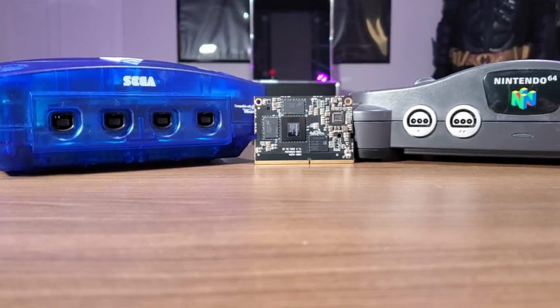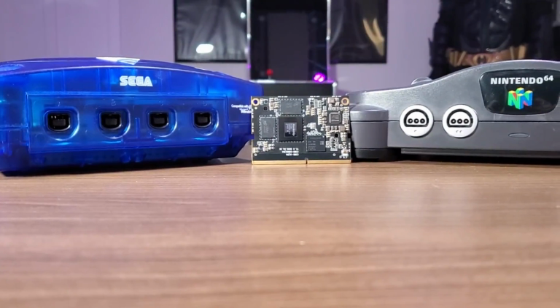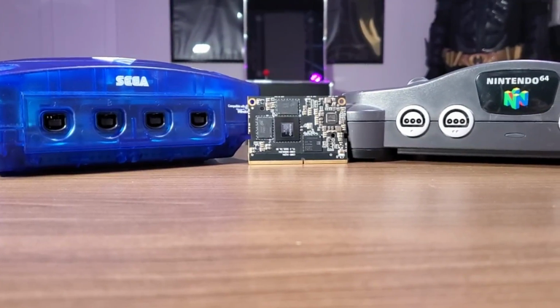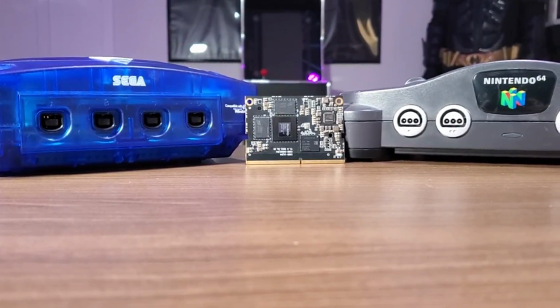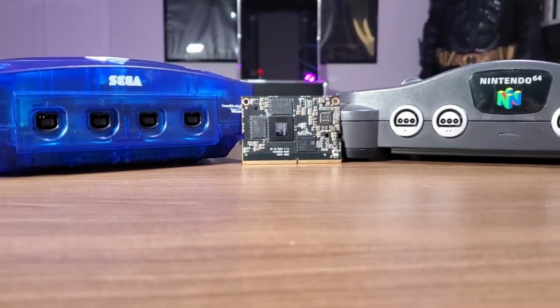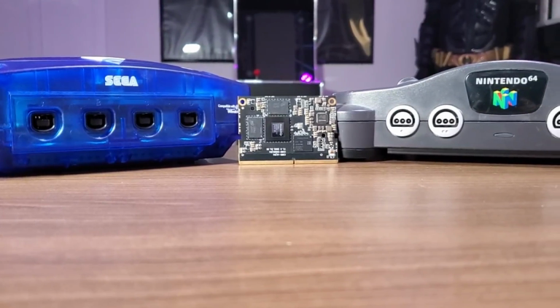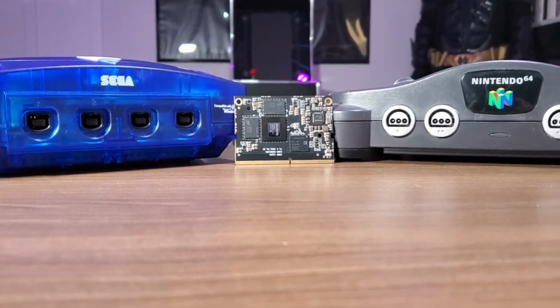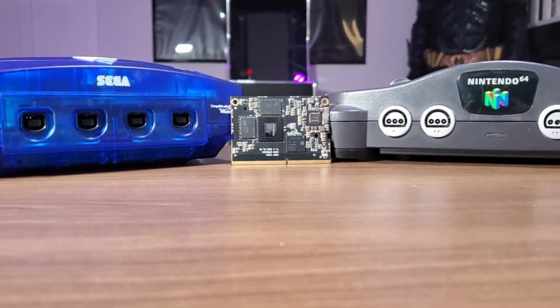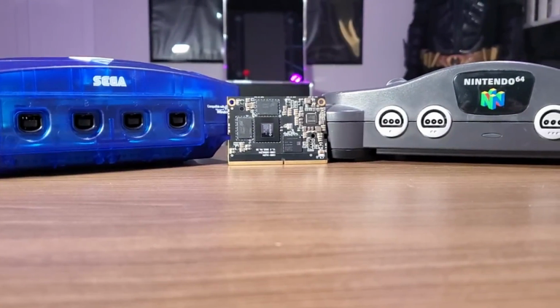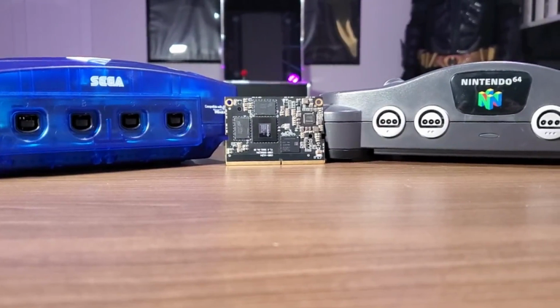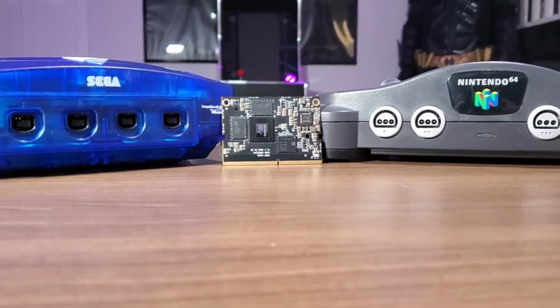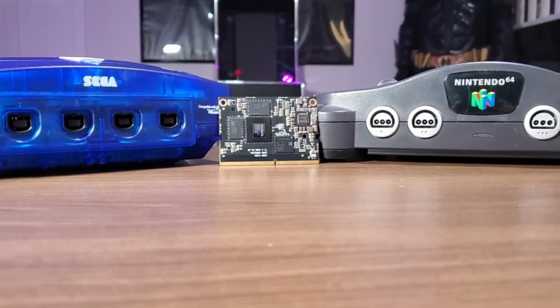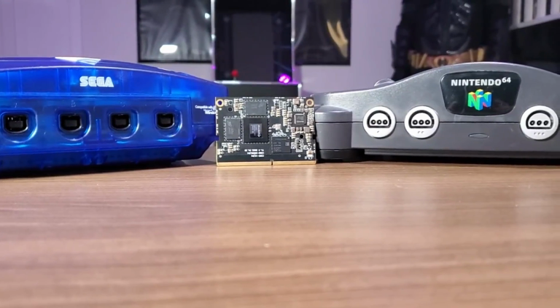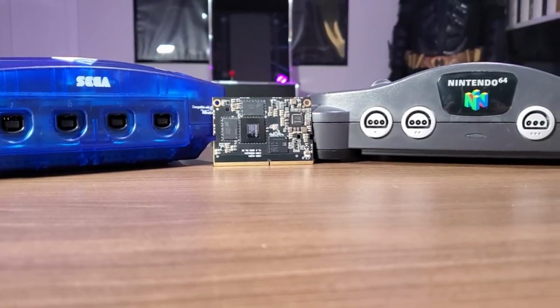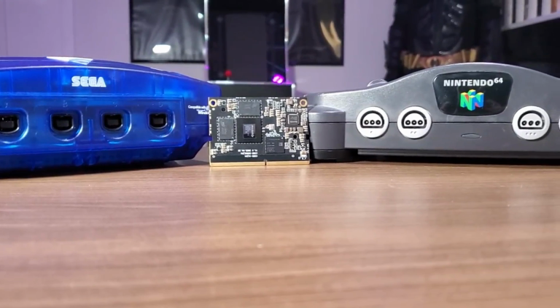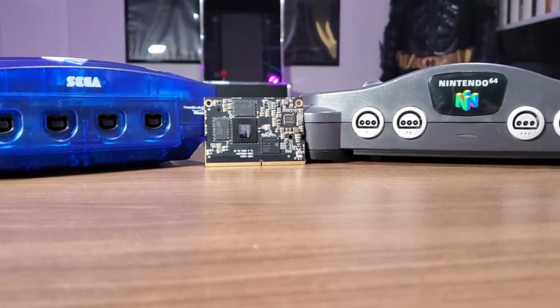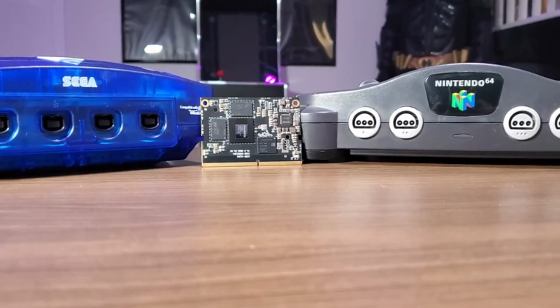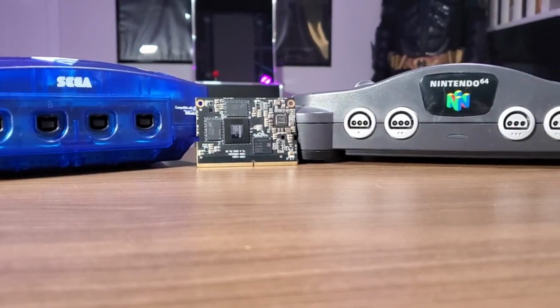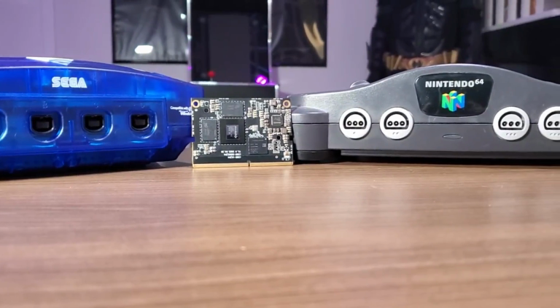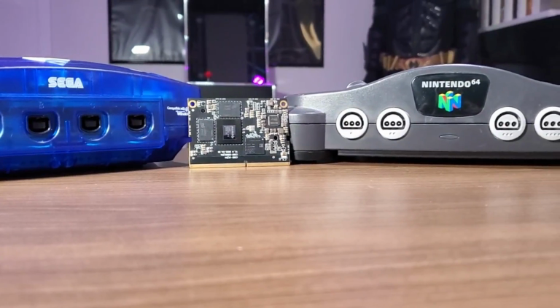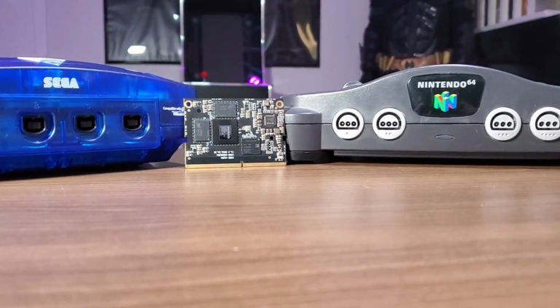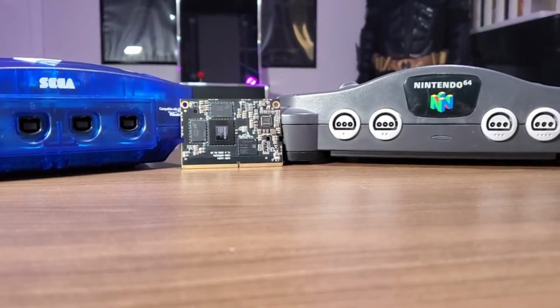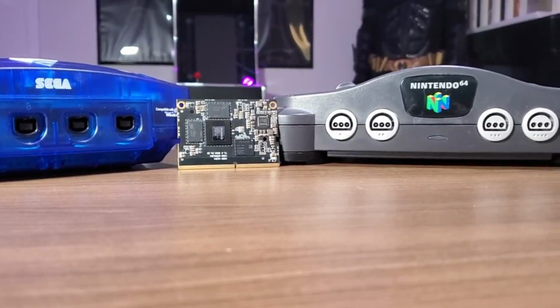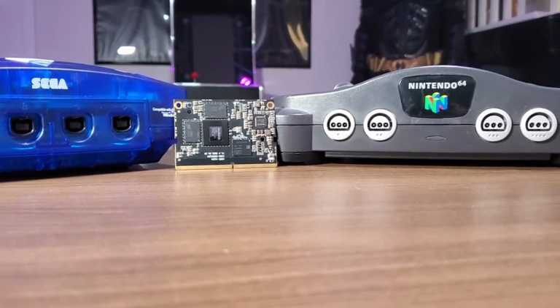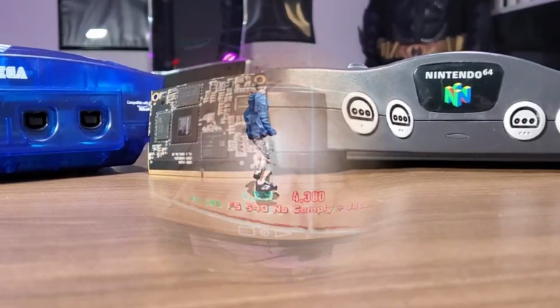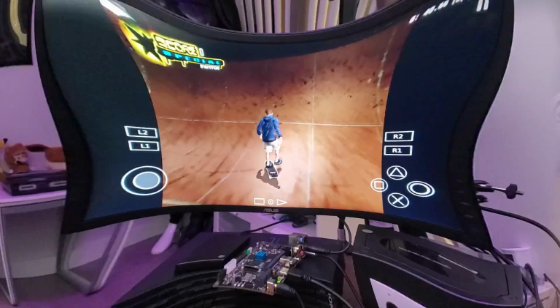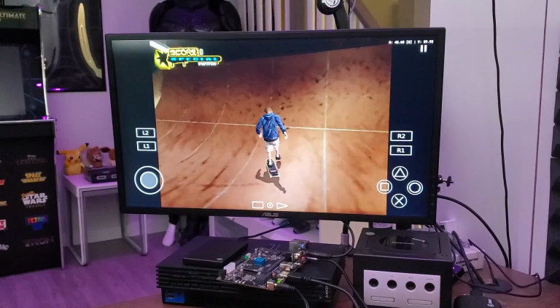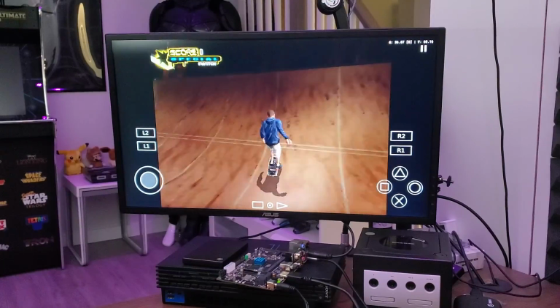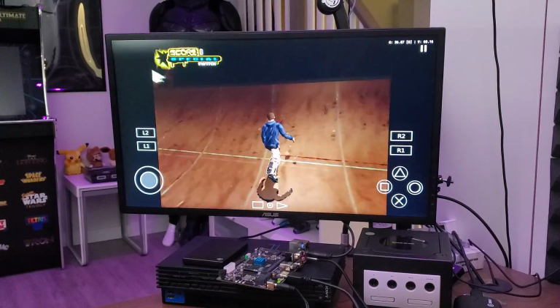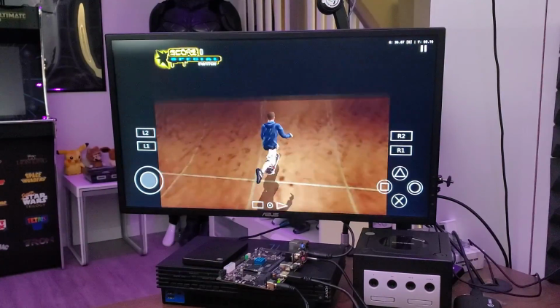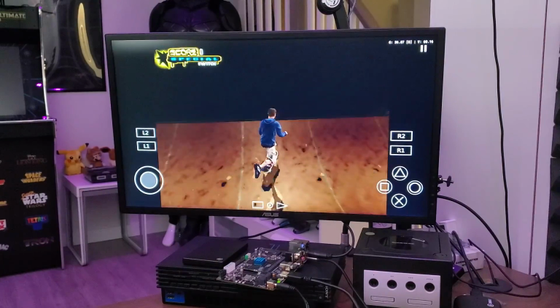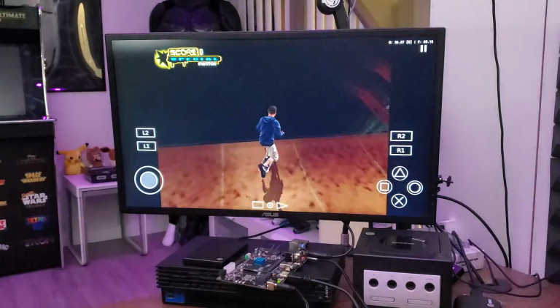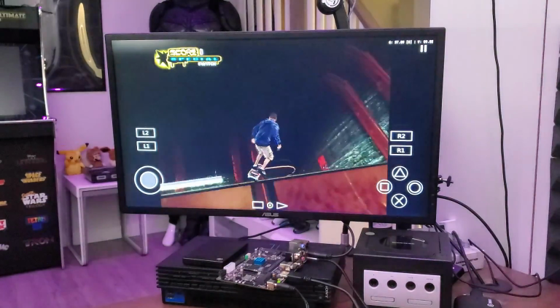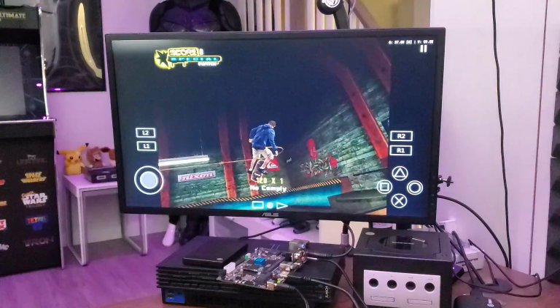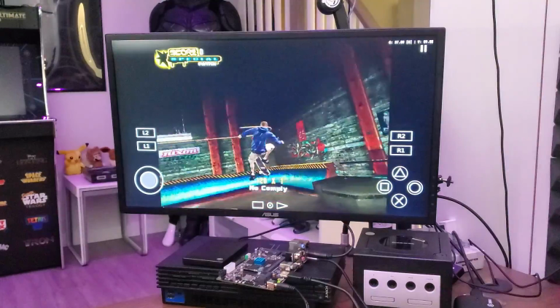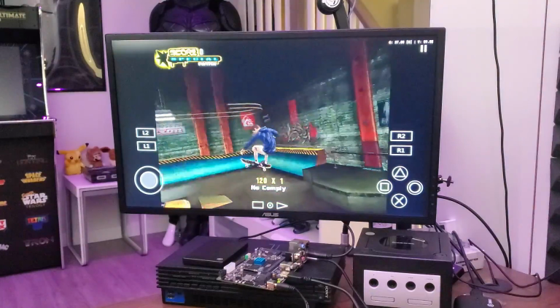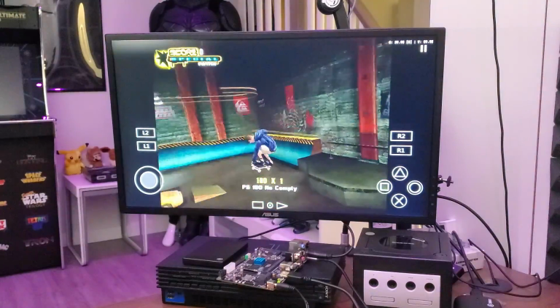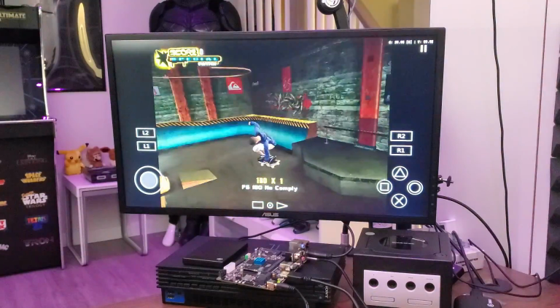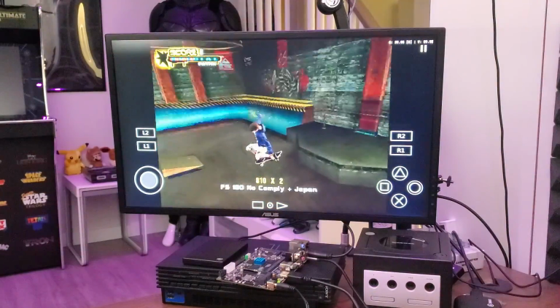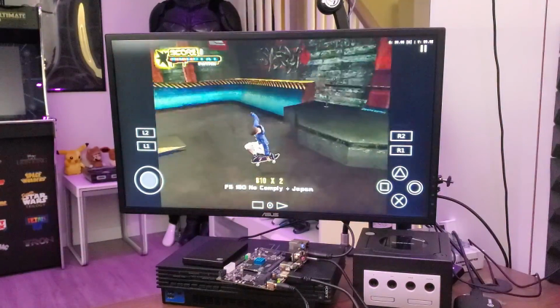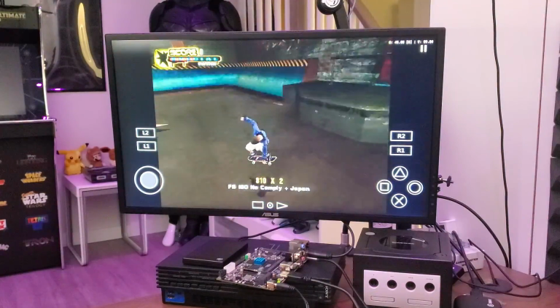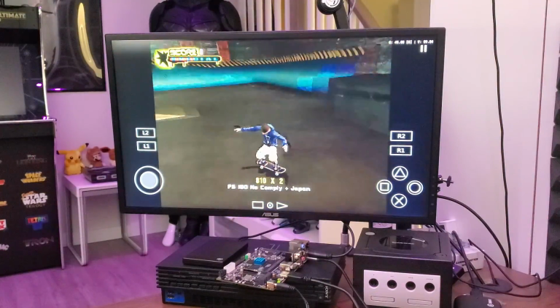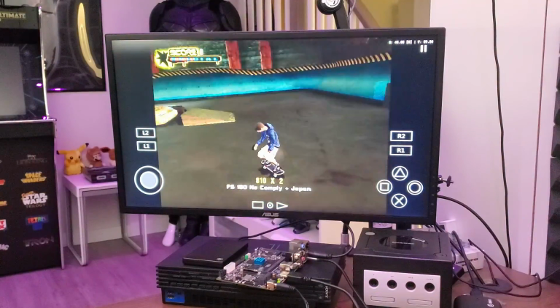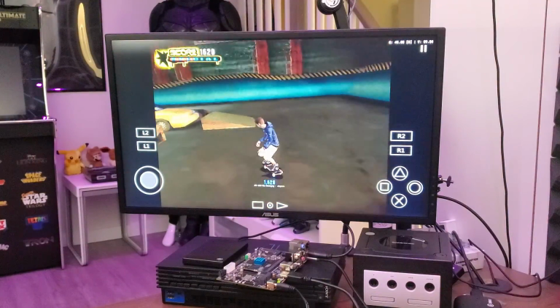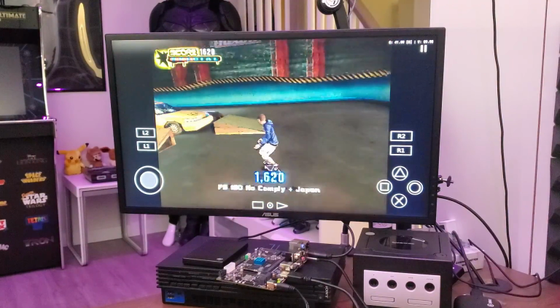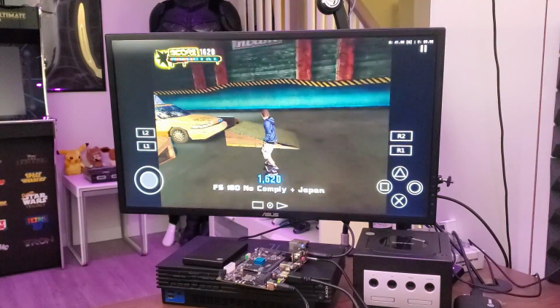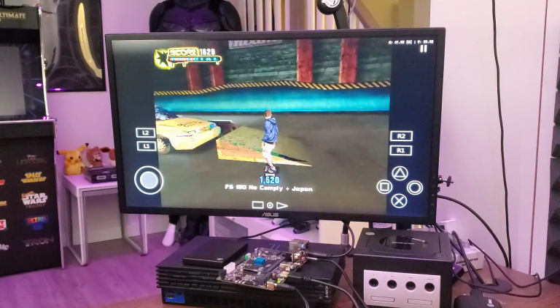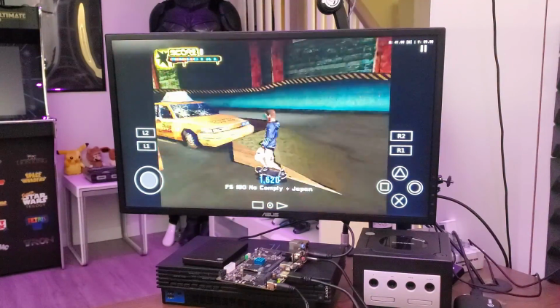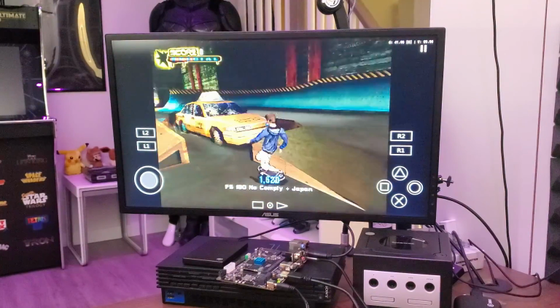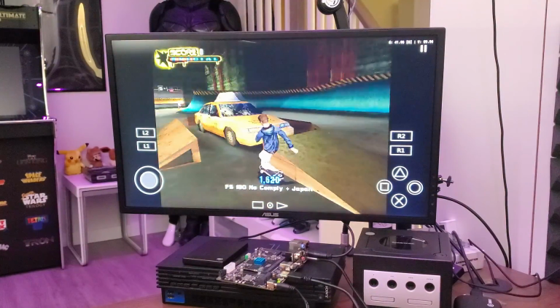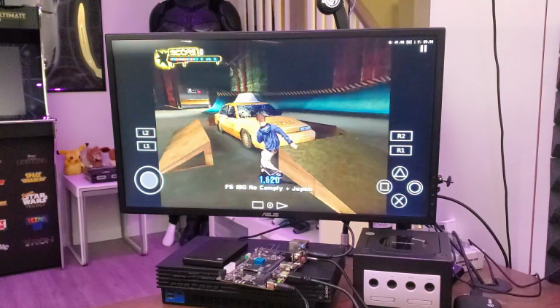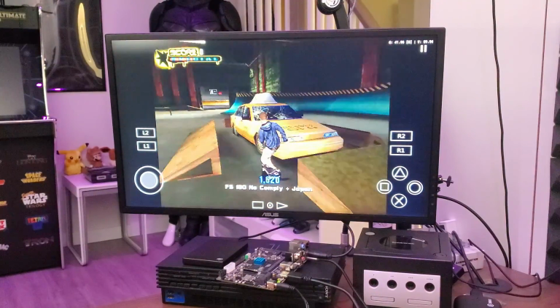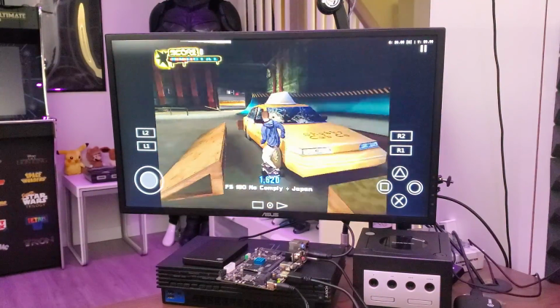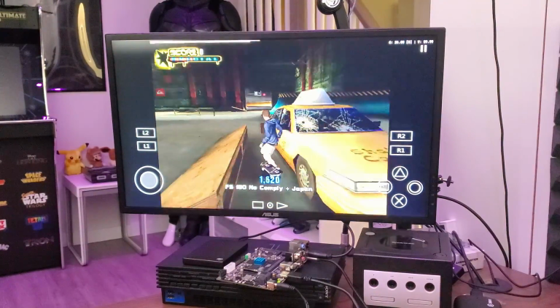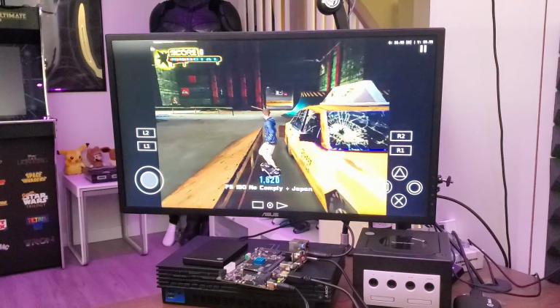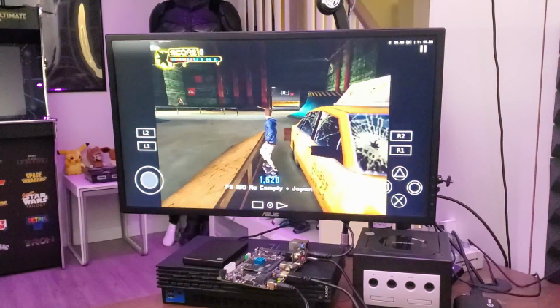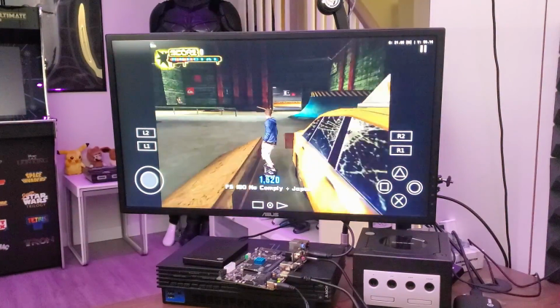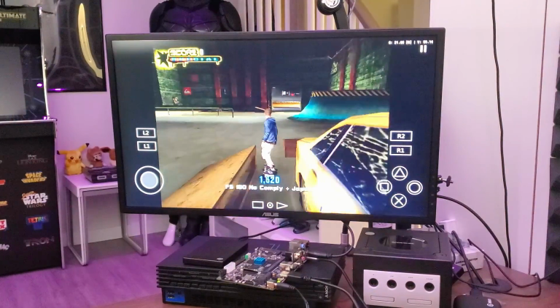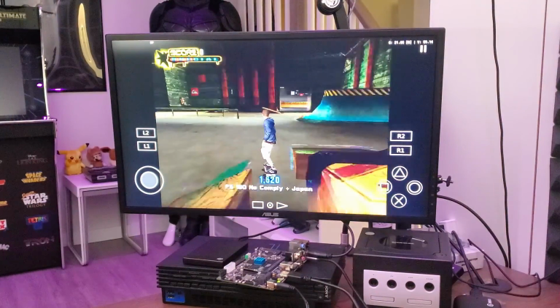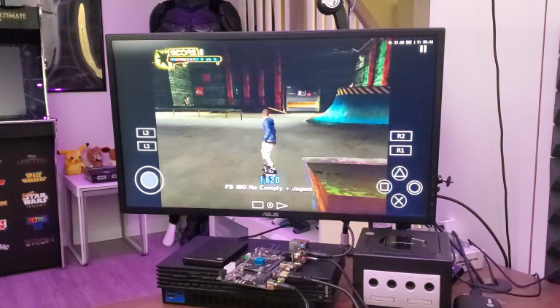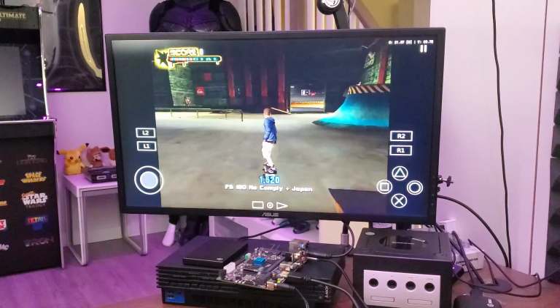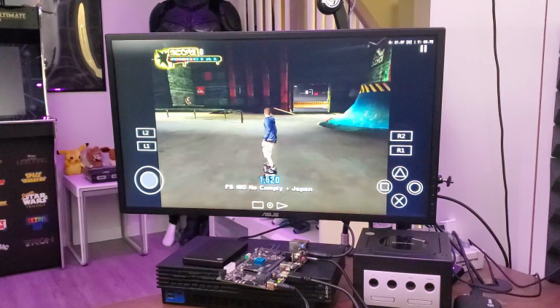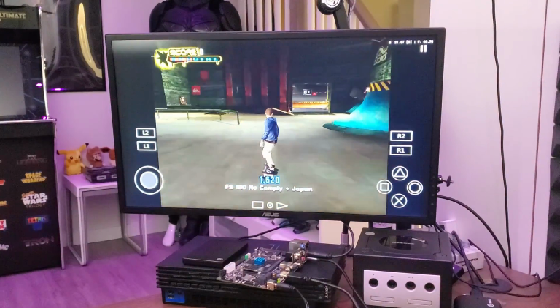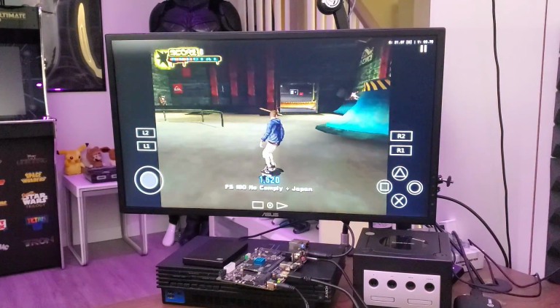I'll be showing off the performance of this chip specifically by running different emulators for consoles like Dreamcast, Nintendo 64, GameCube, and even PlayStation 2. But before we get into the actual gameplay footage, let's take a look at some of the benchmark scores.